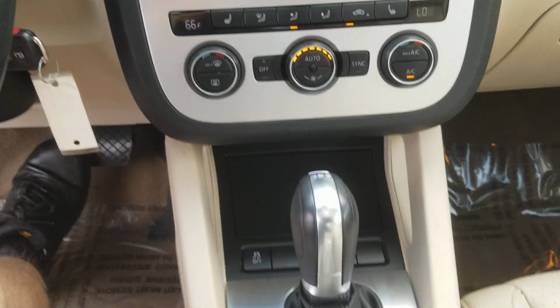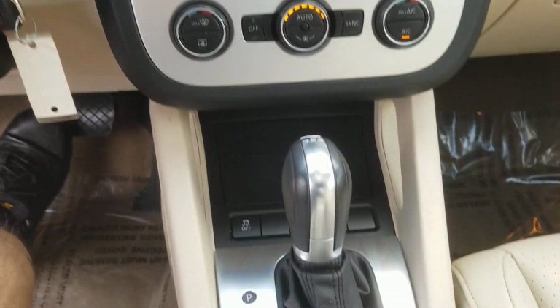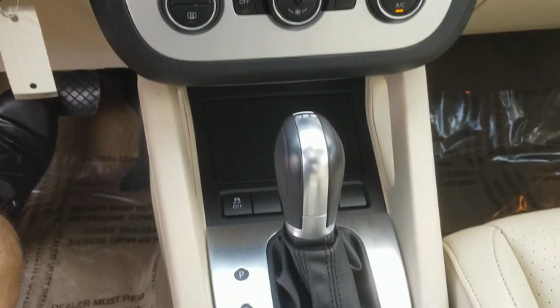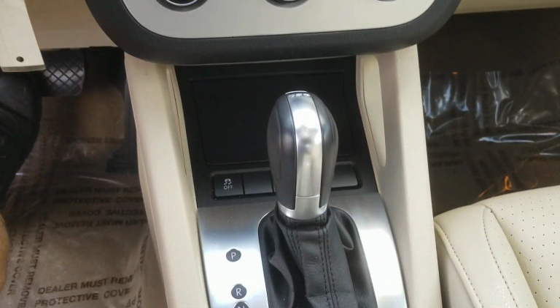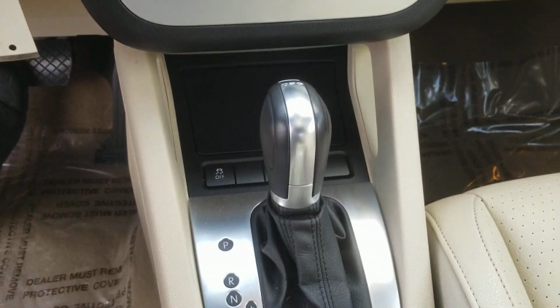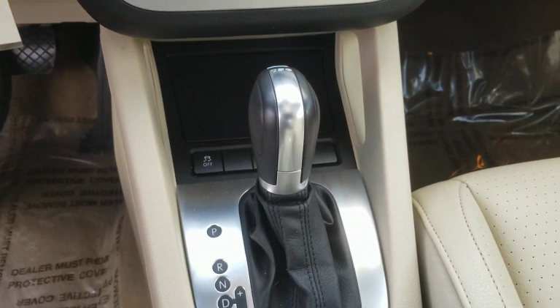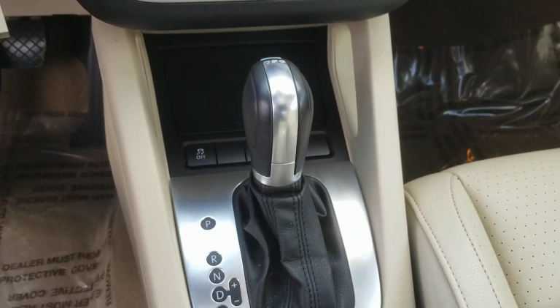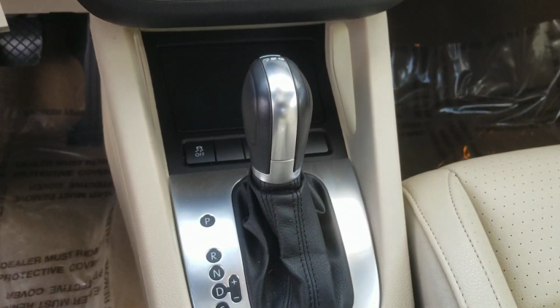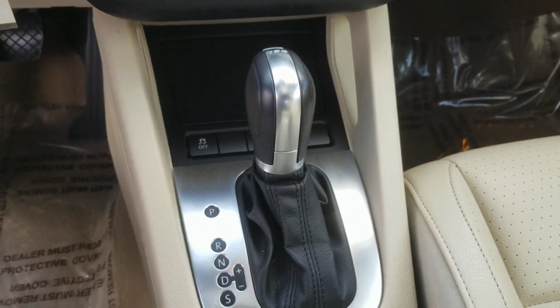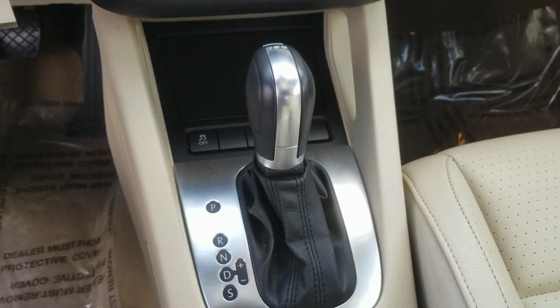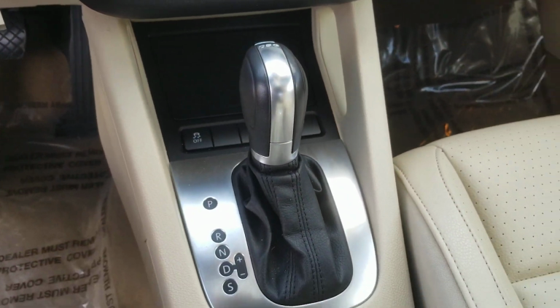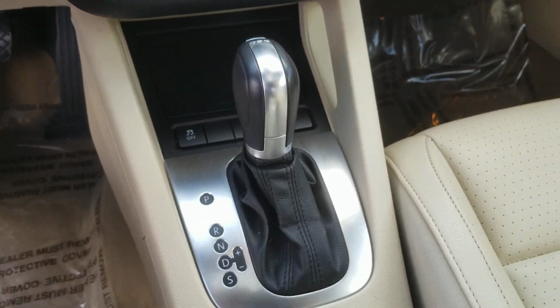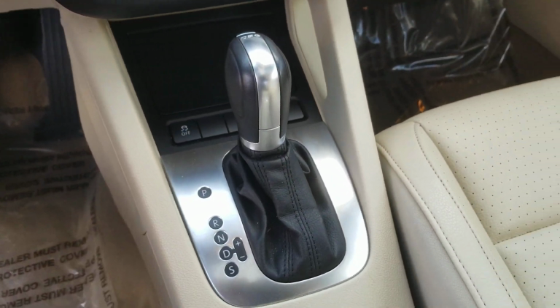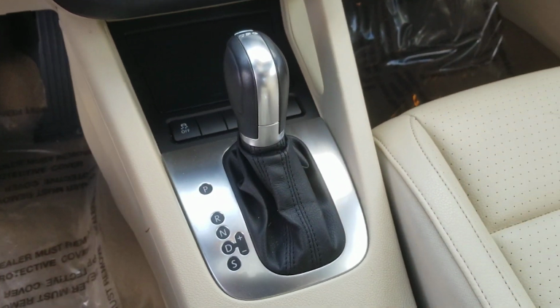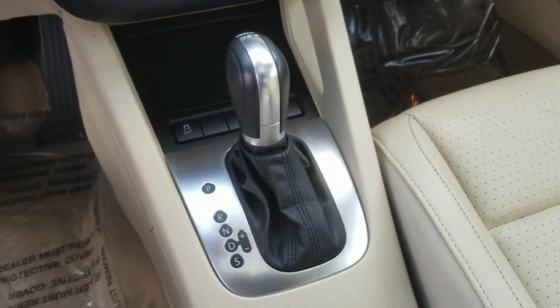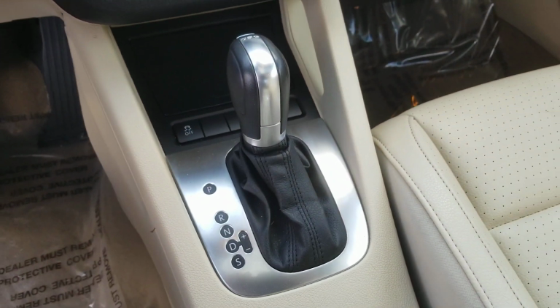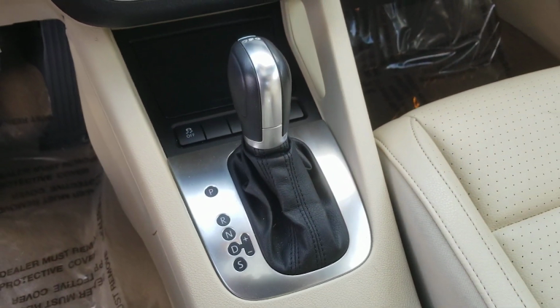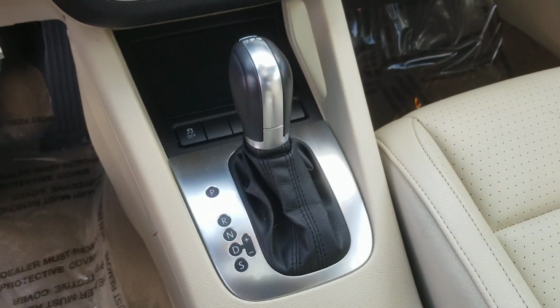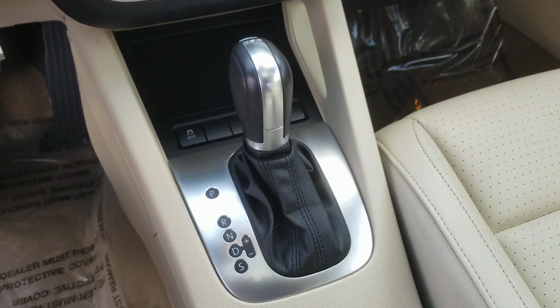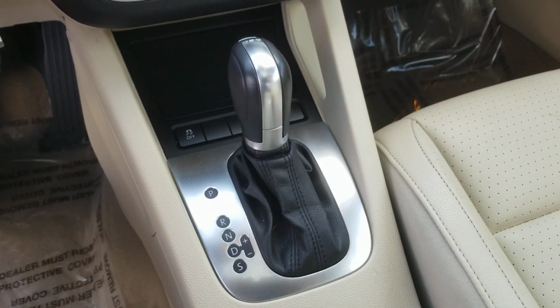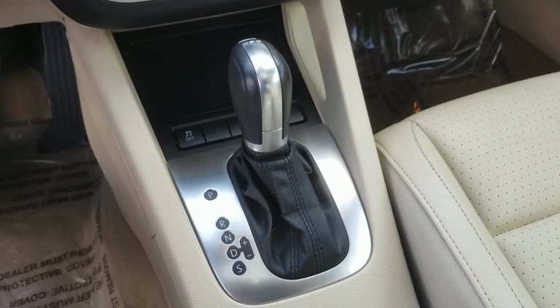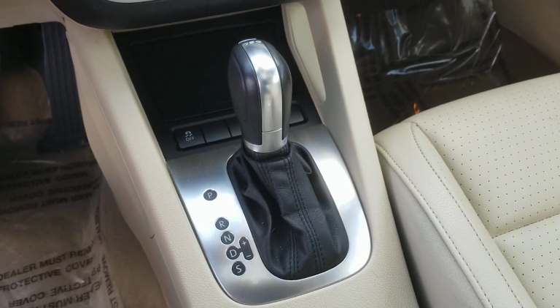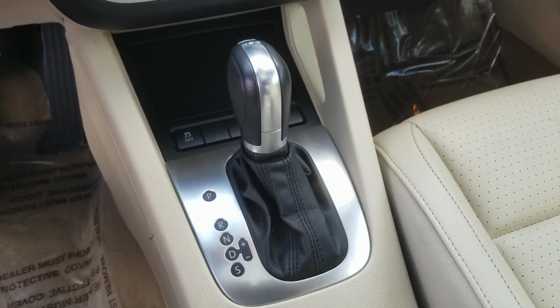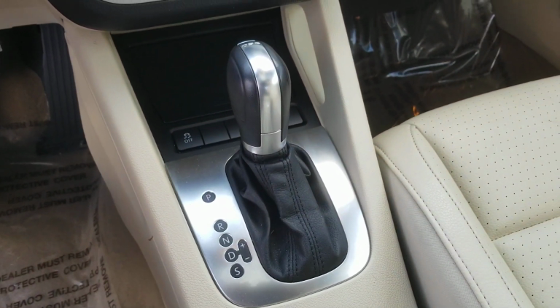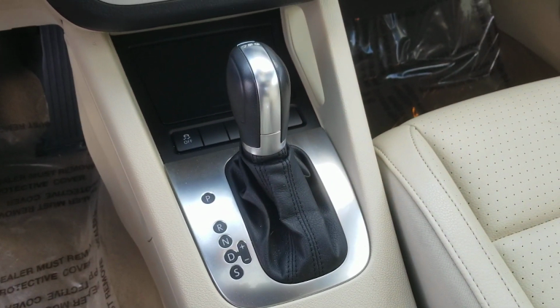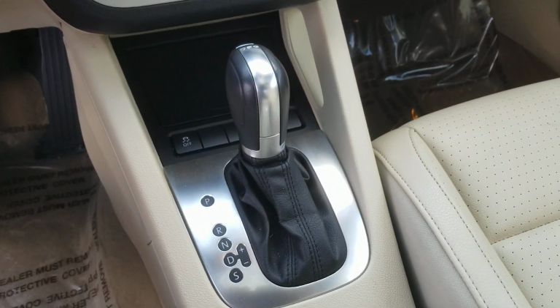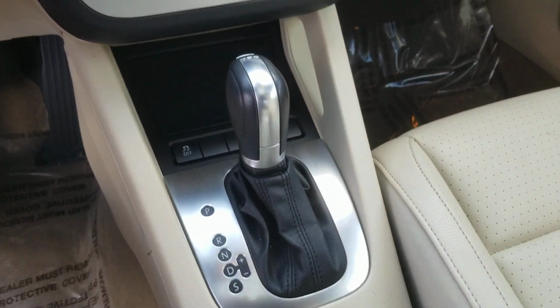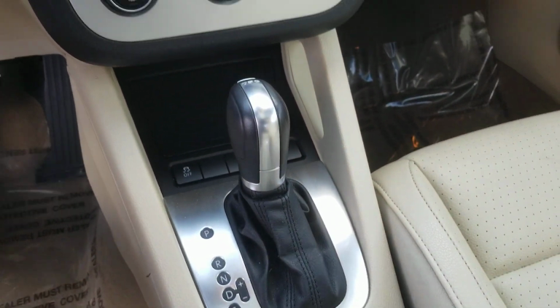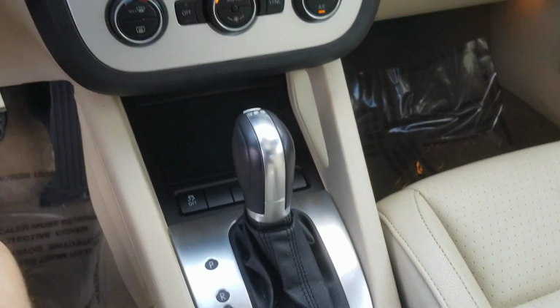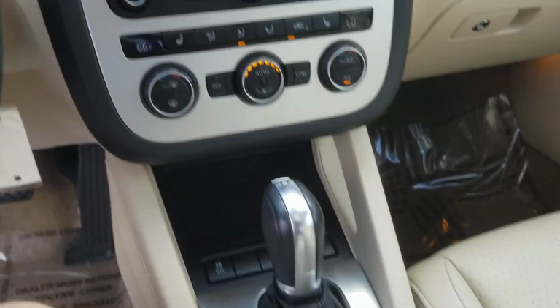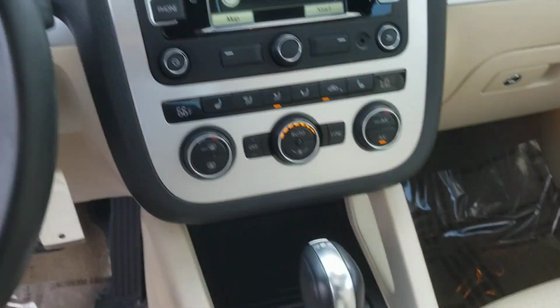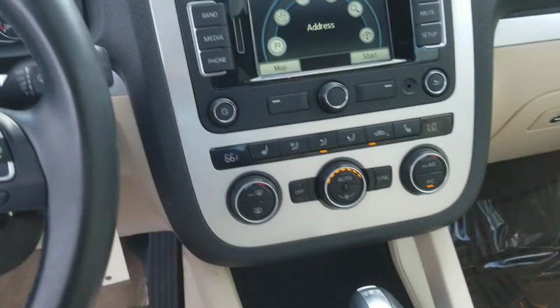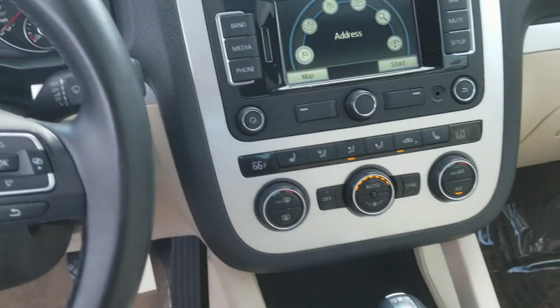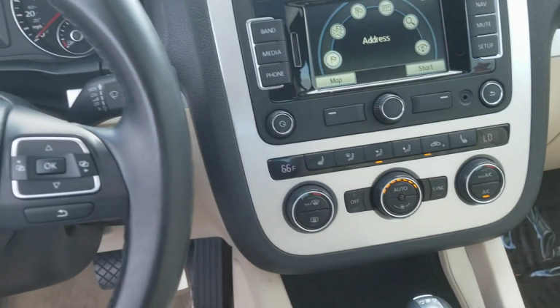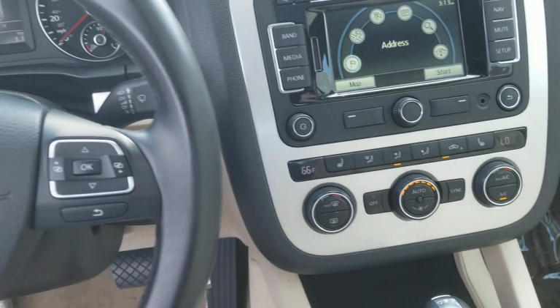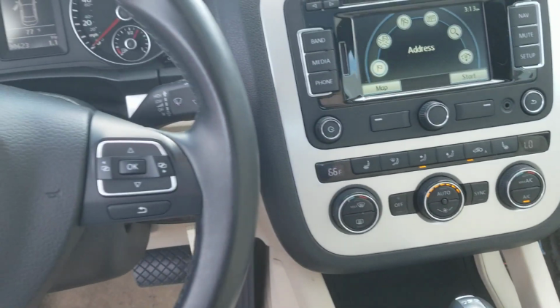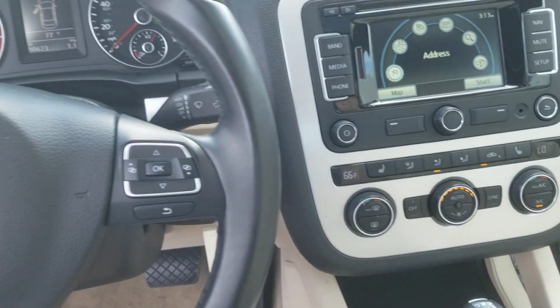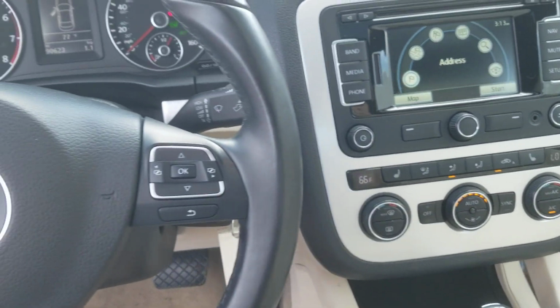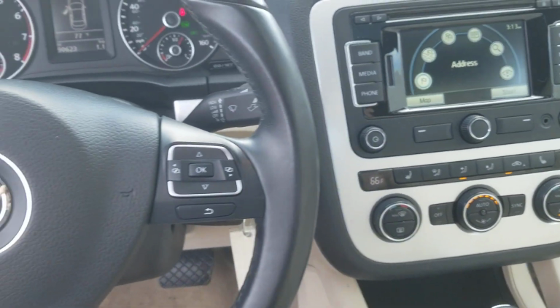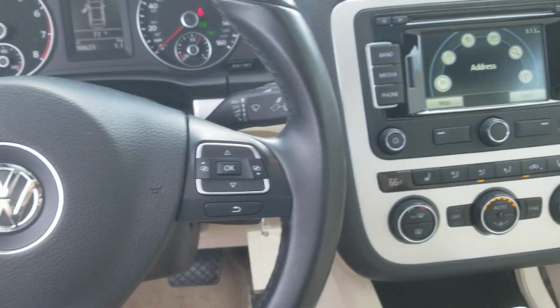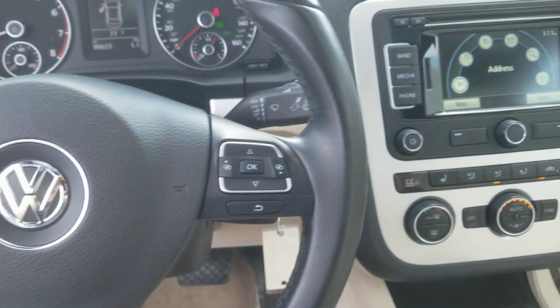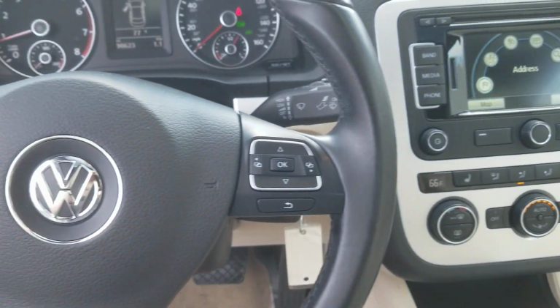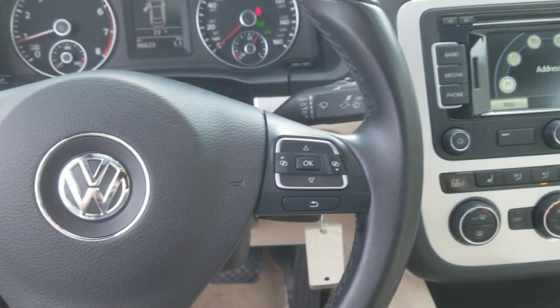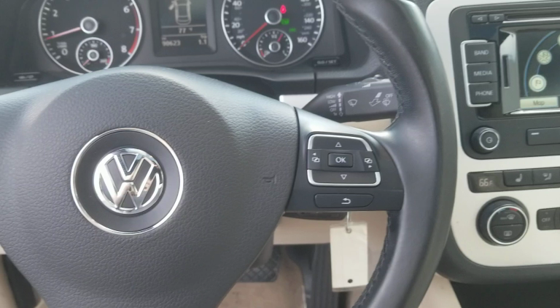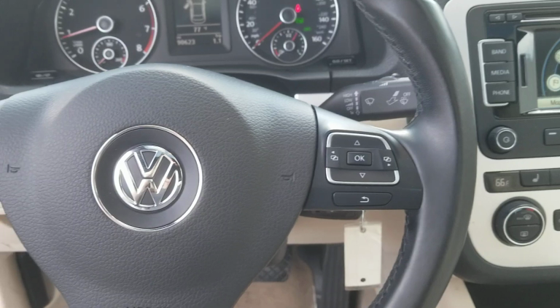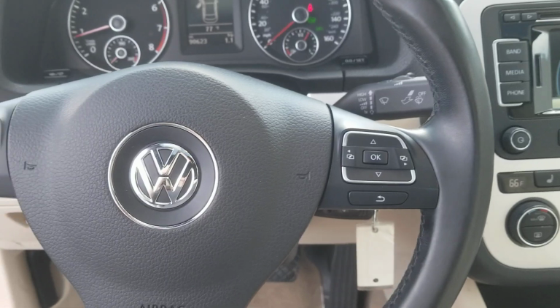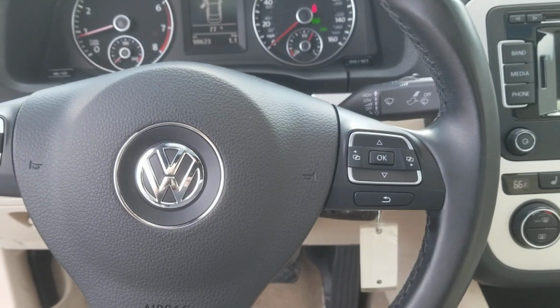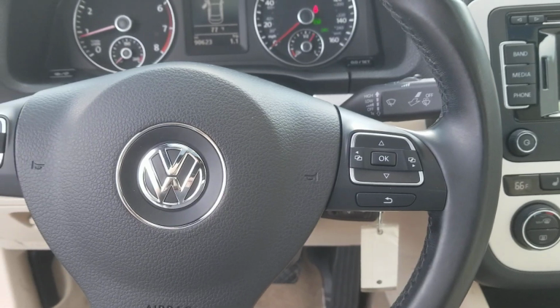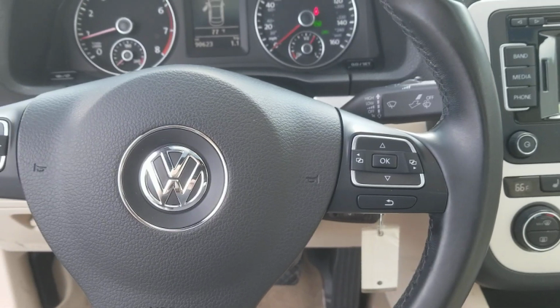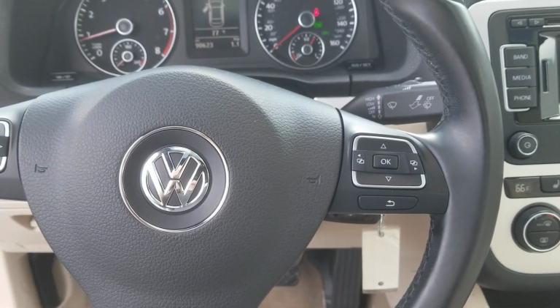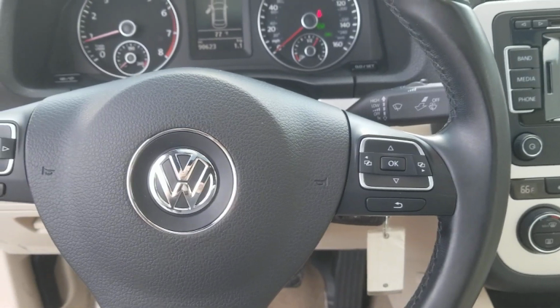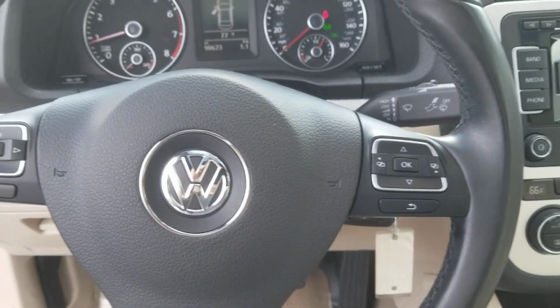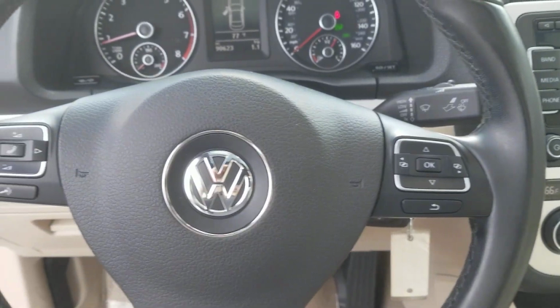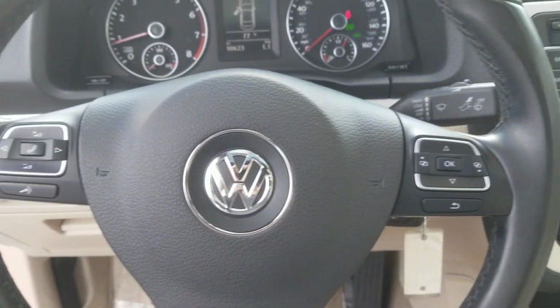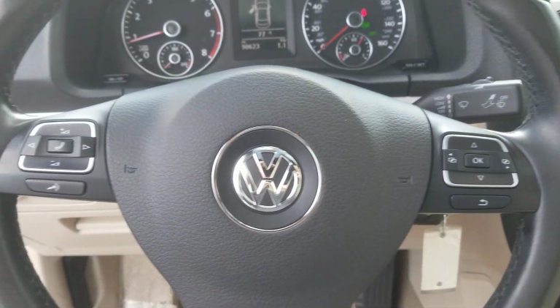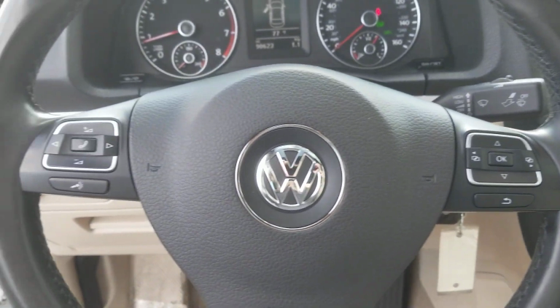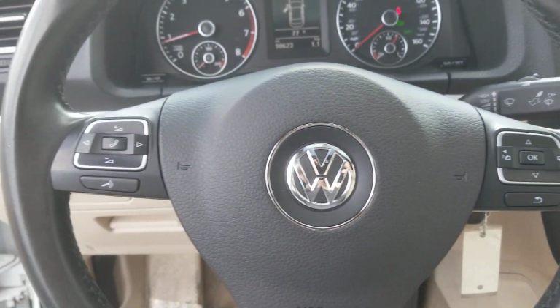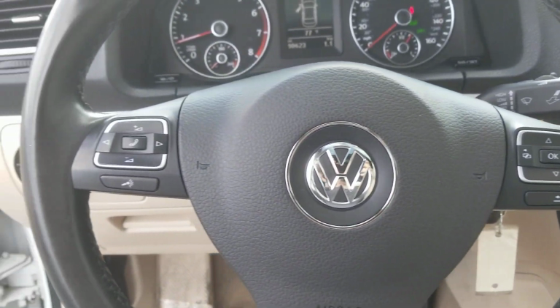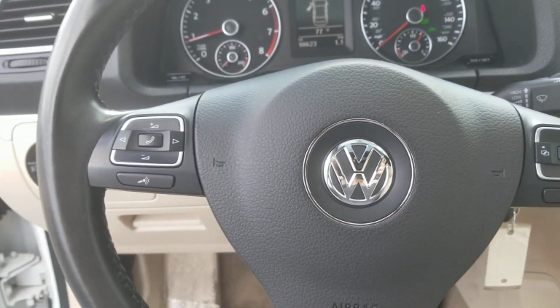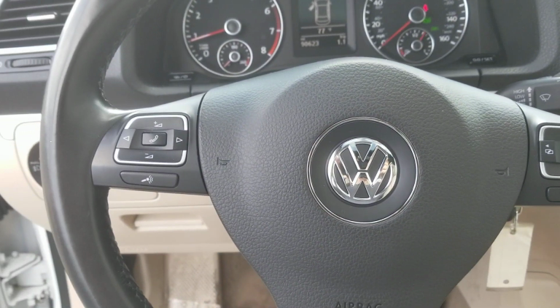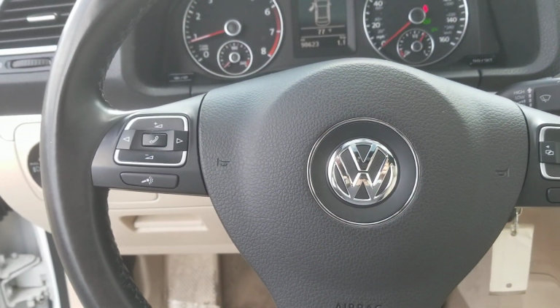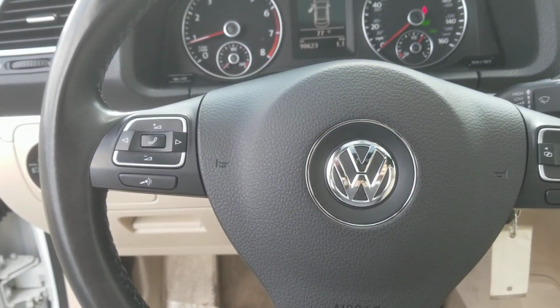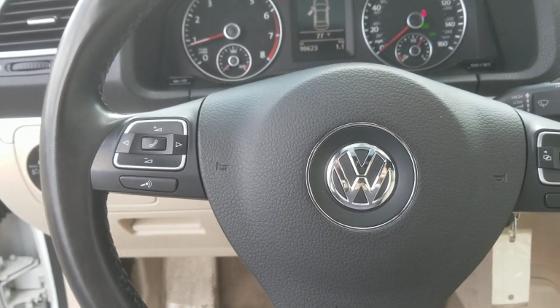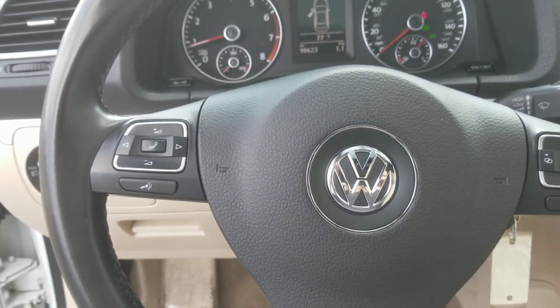Answer the call for open-top luxury in this stunning EOS. Come in for a test drive. Our team will make it the best part of your day.